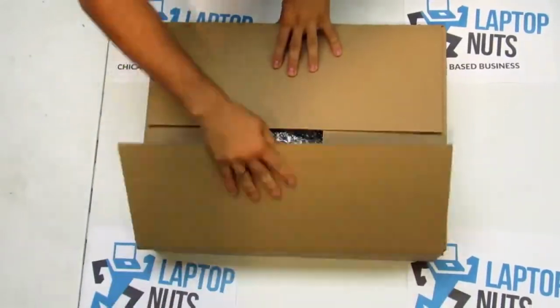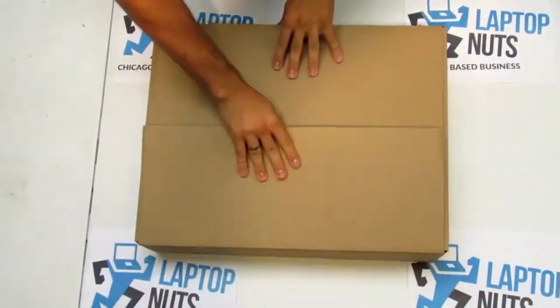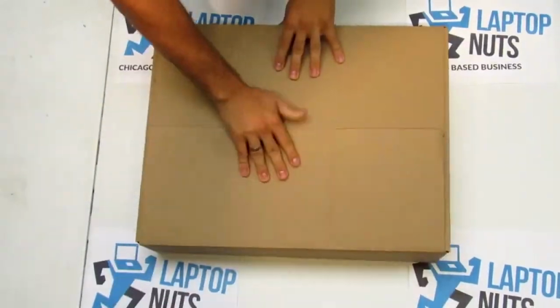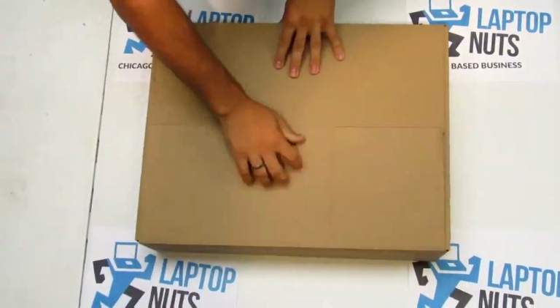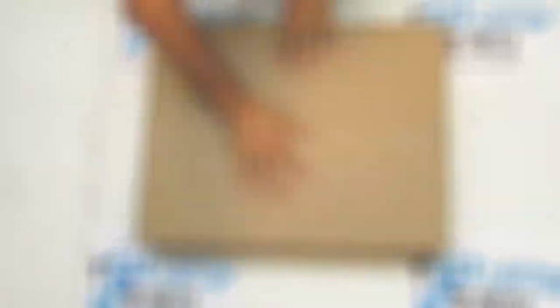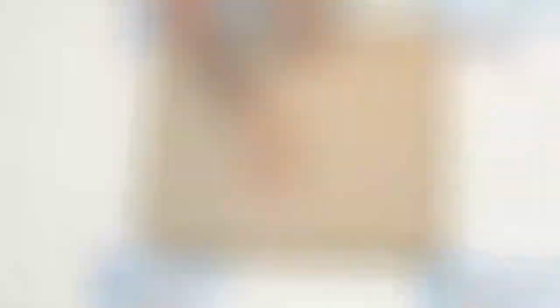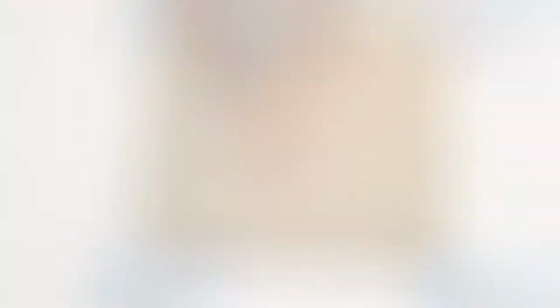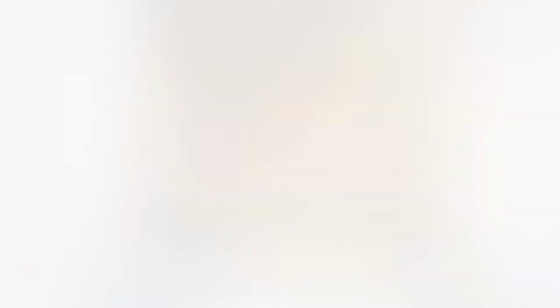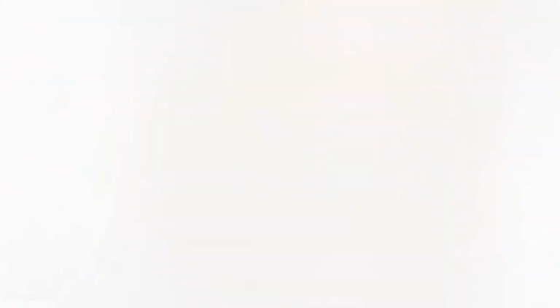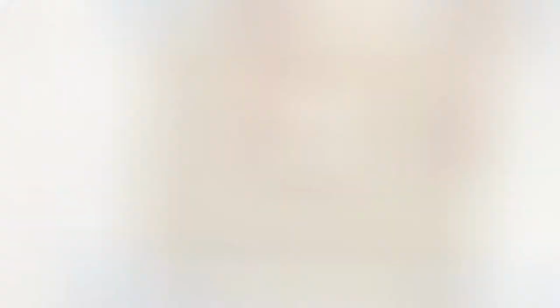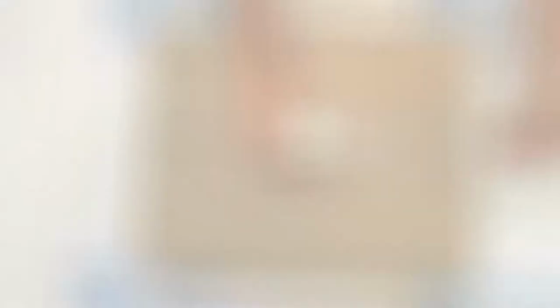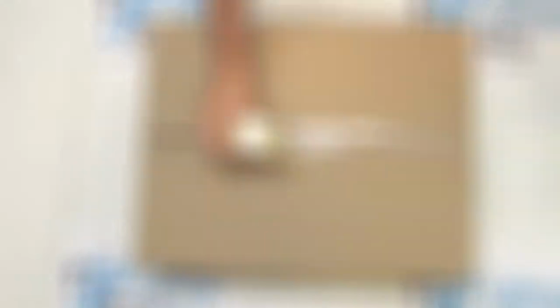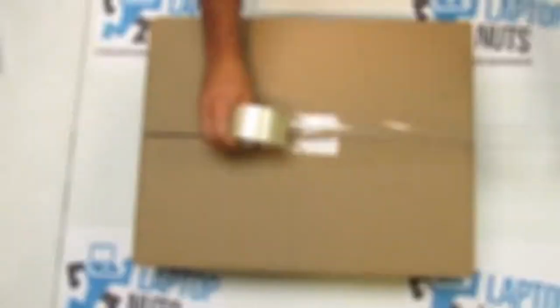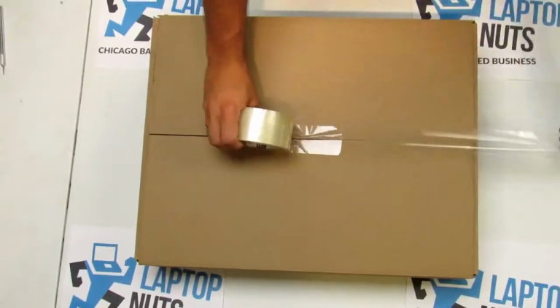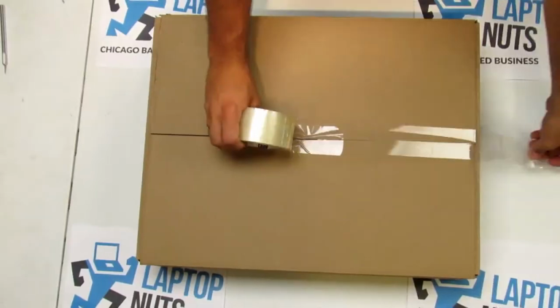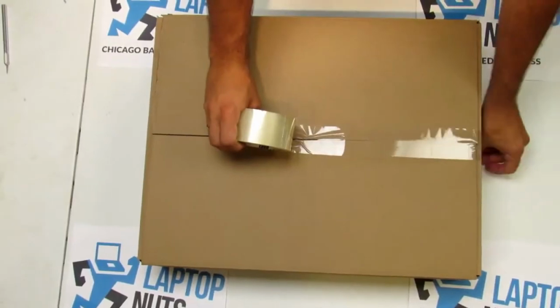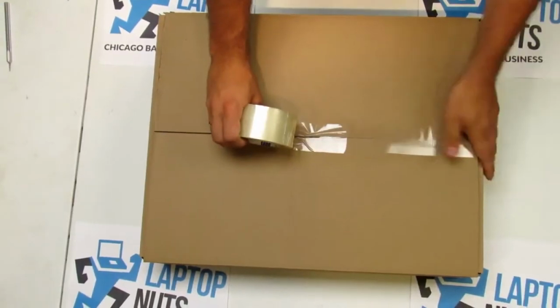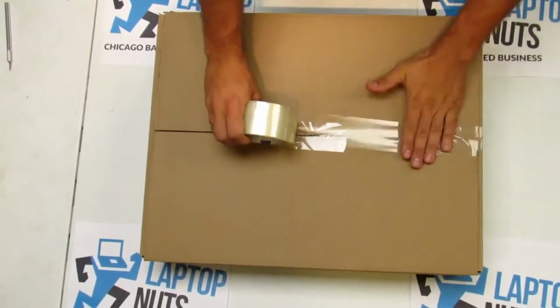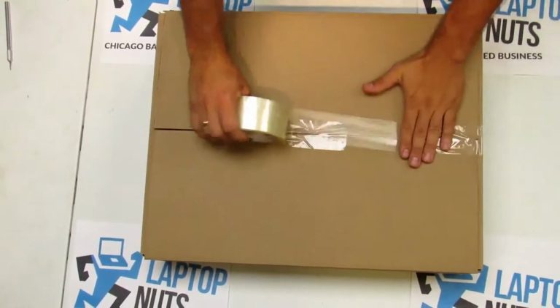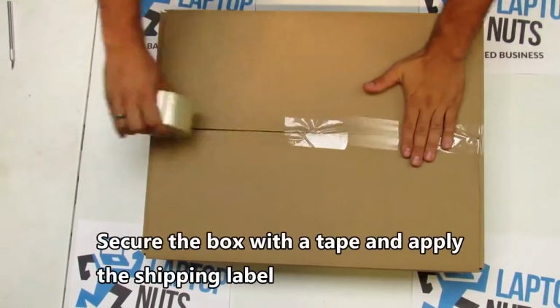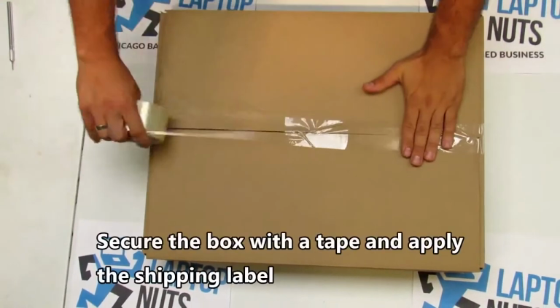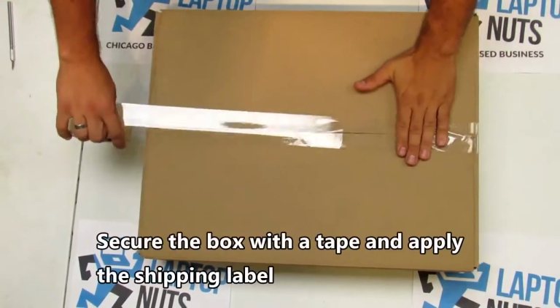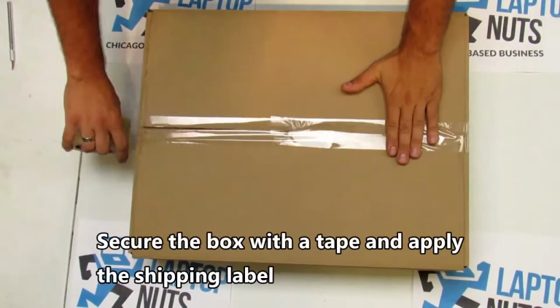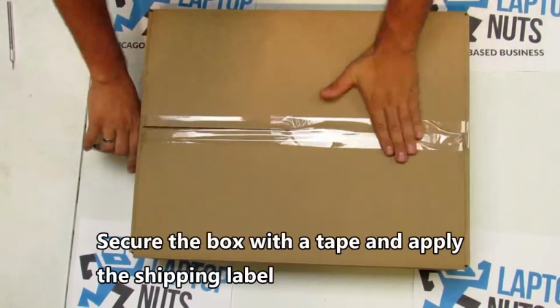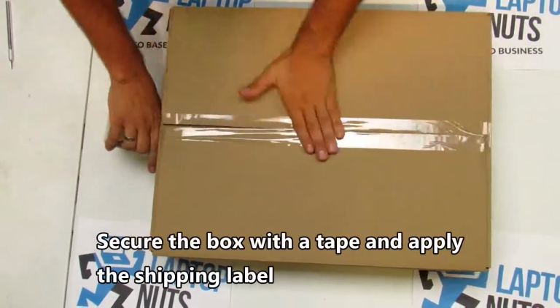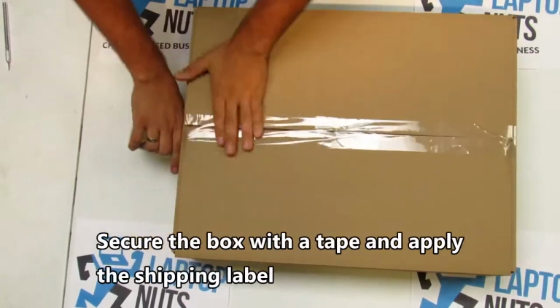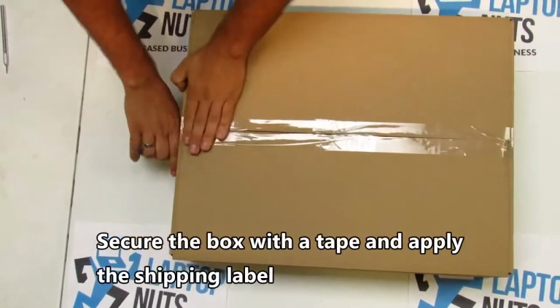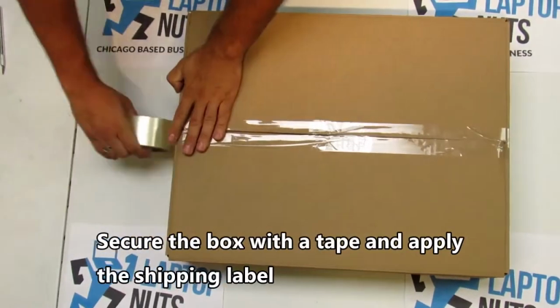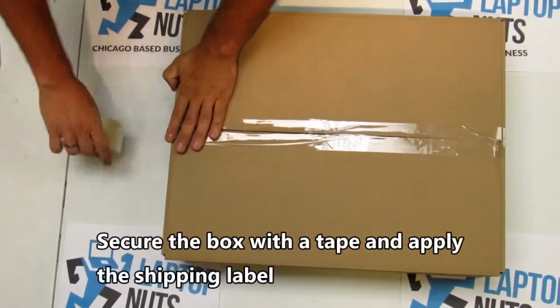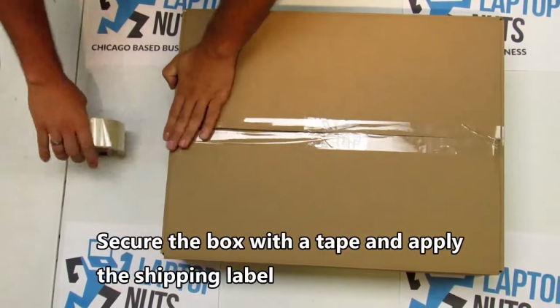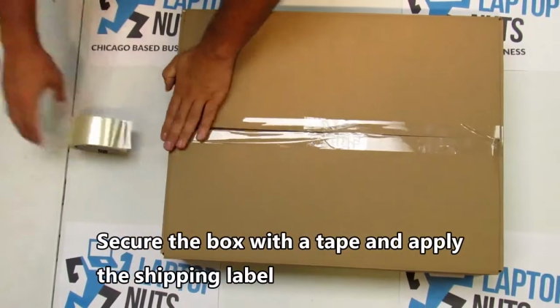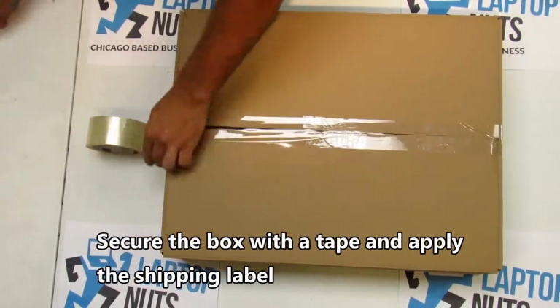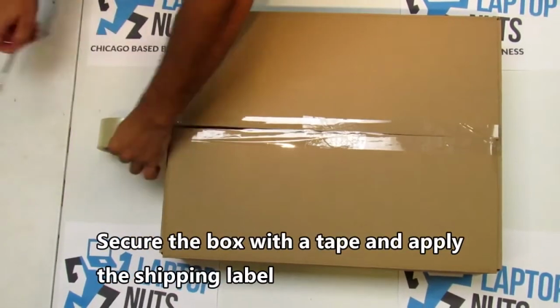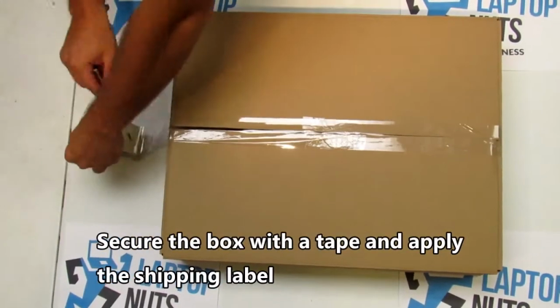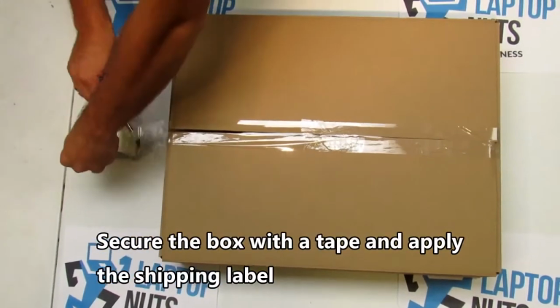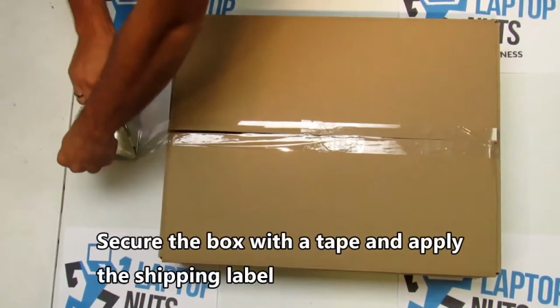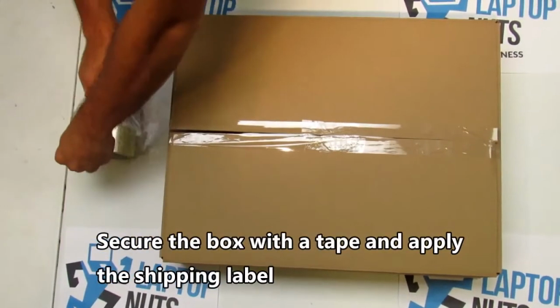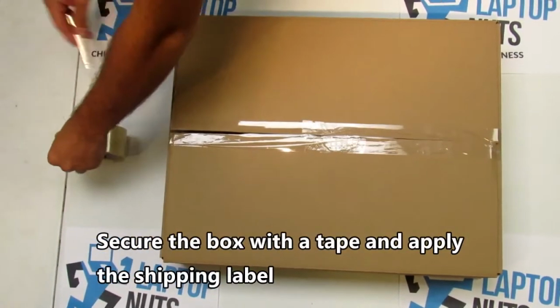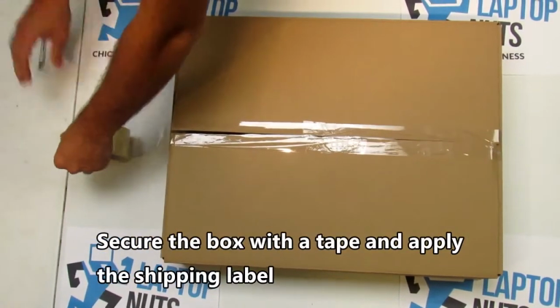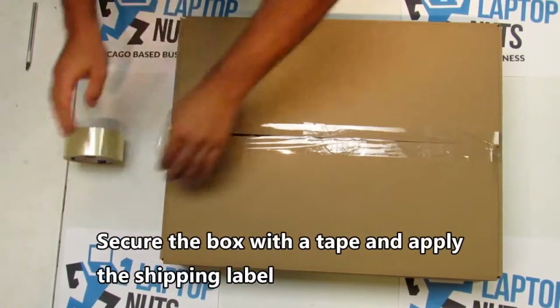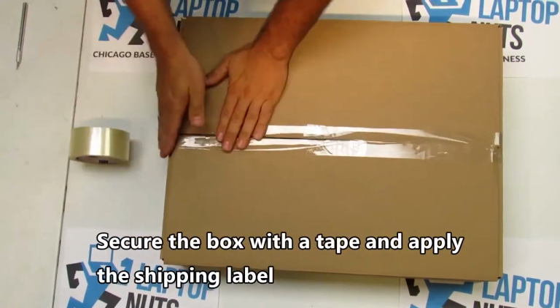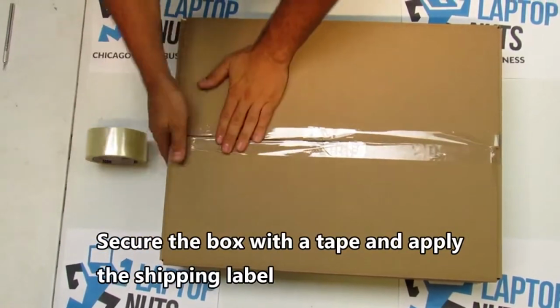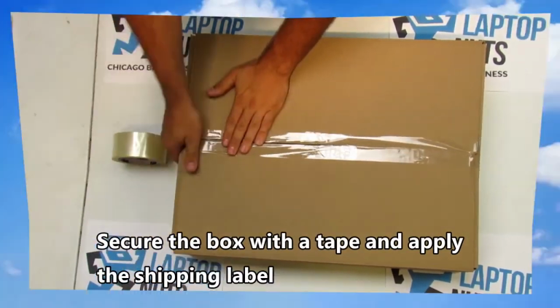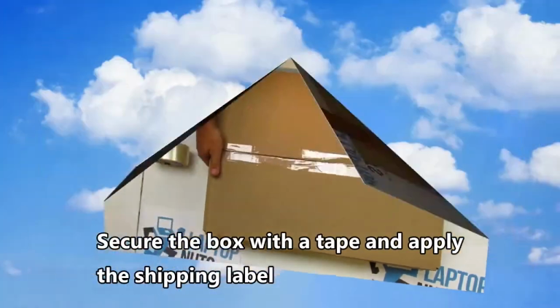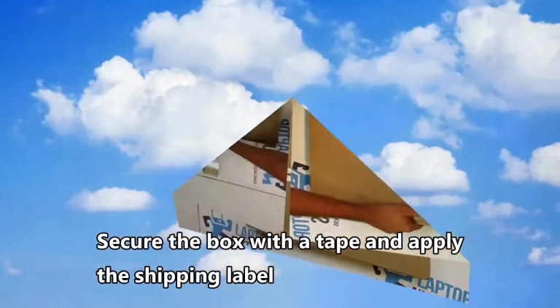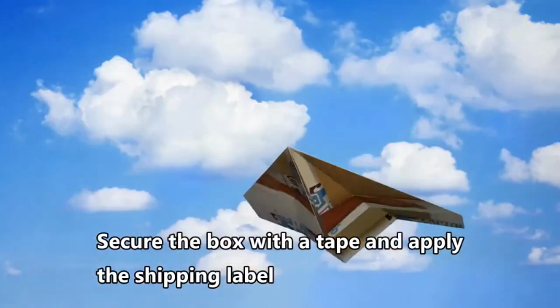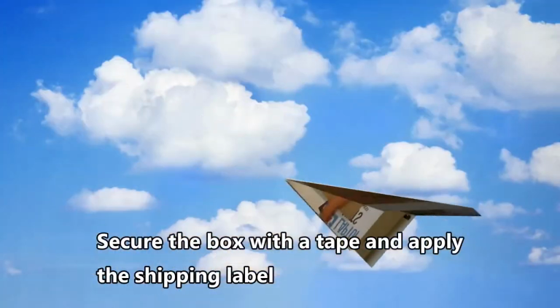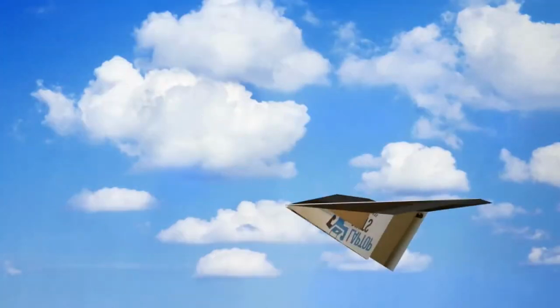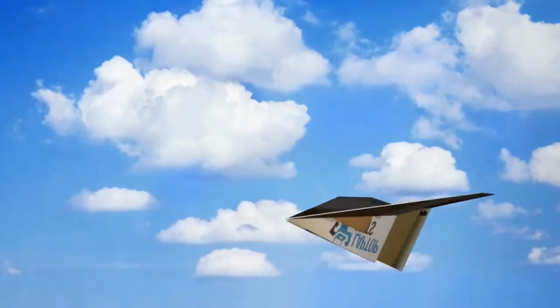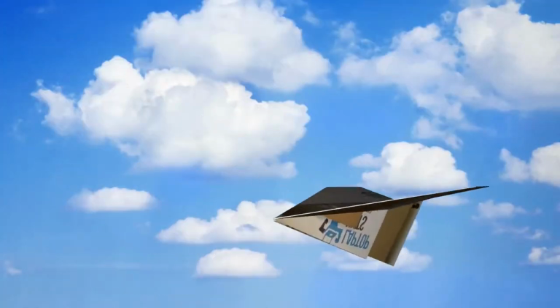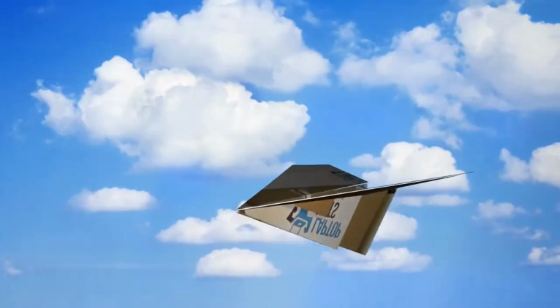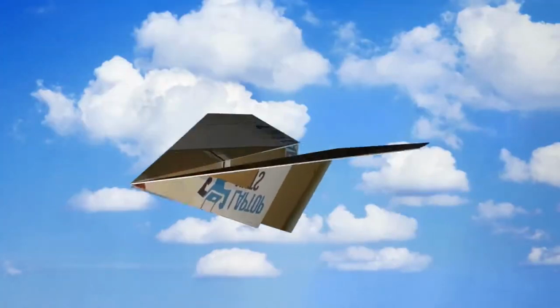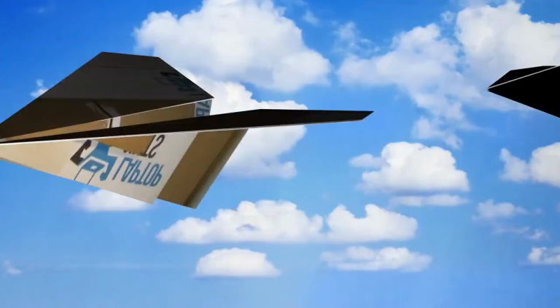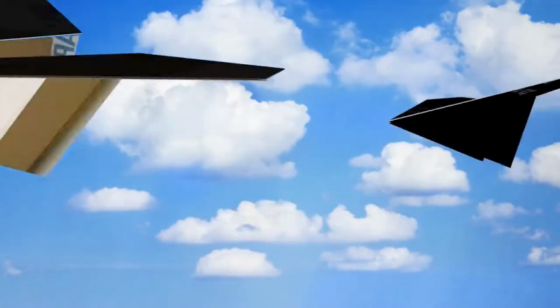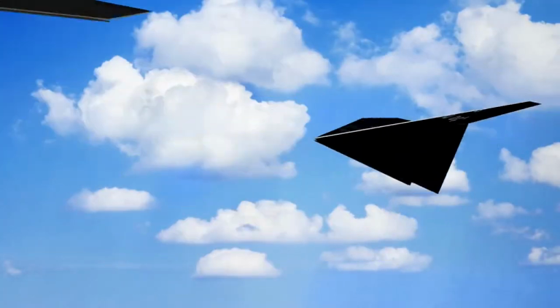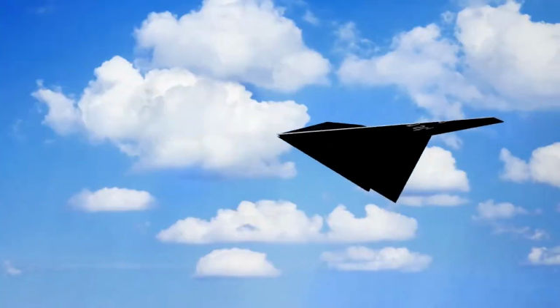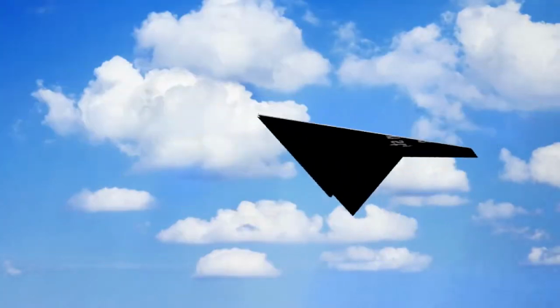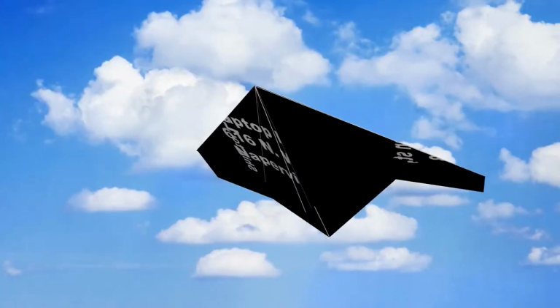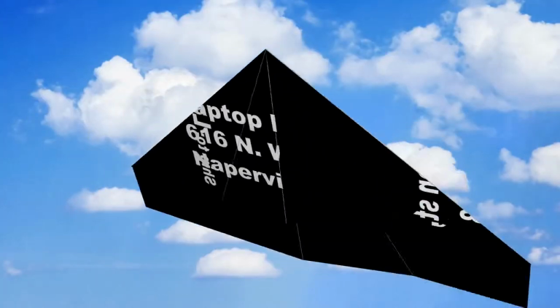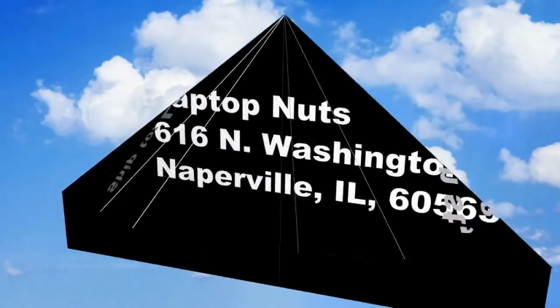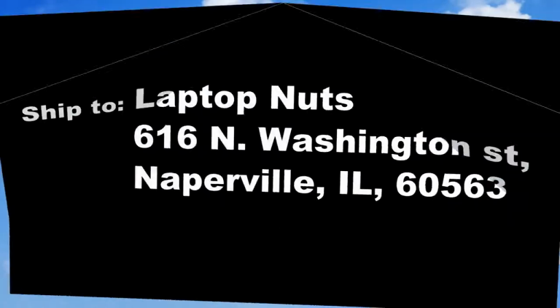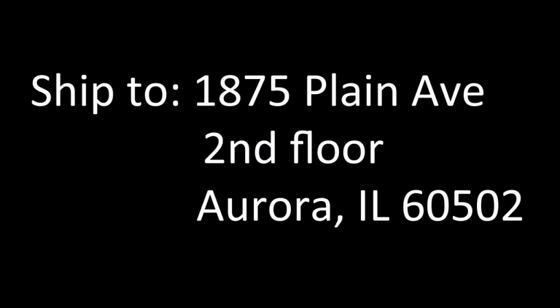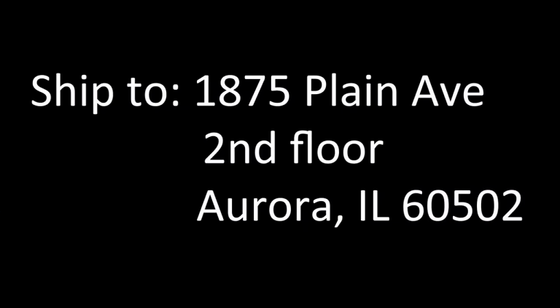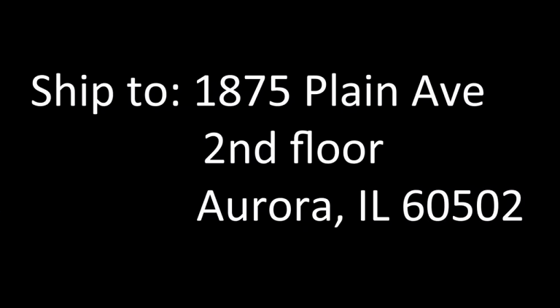Close the box and secure with tape. Your package is ready for shipping.